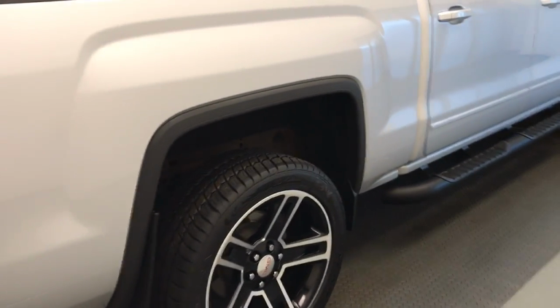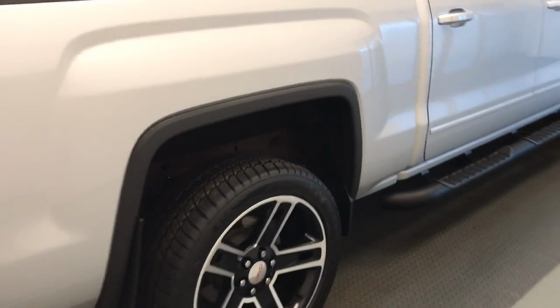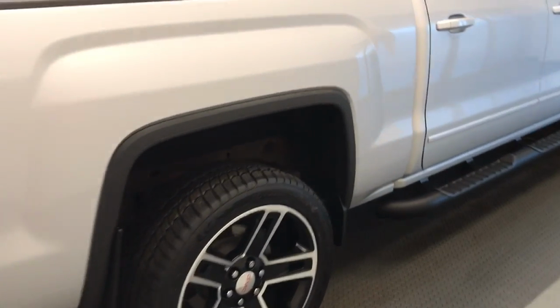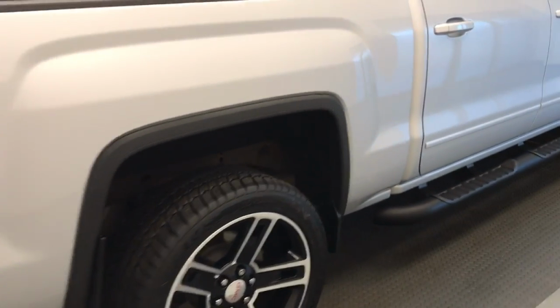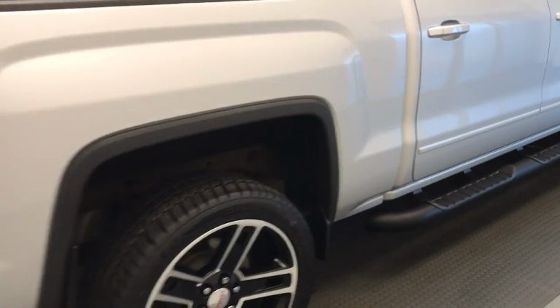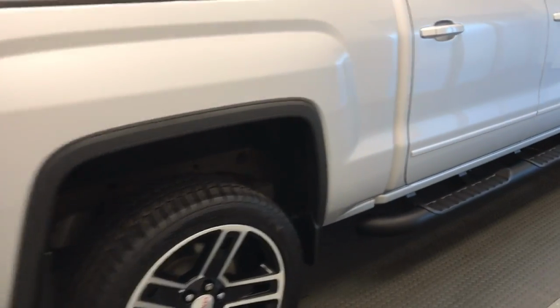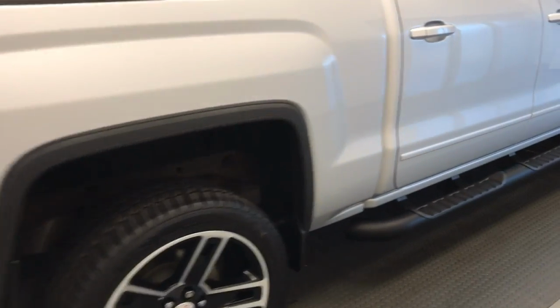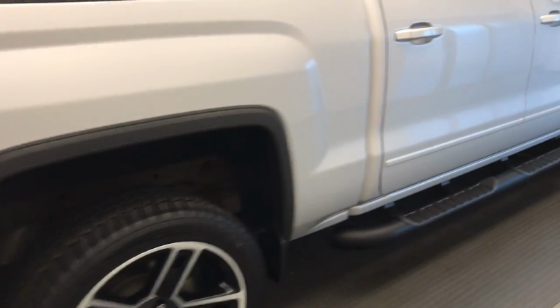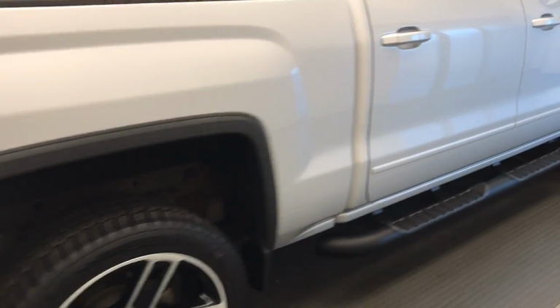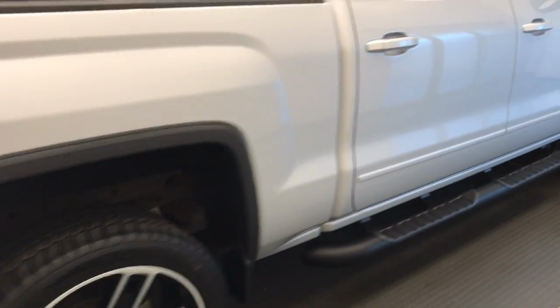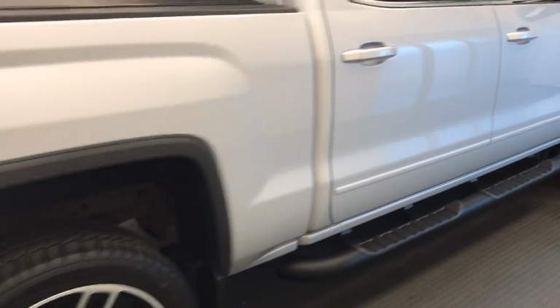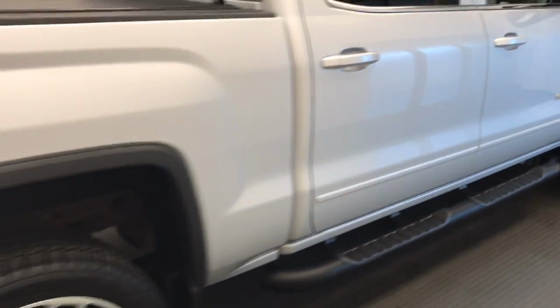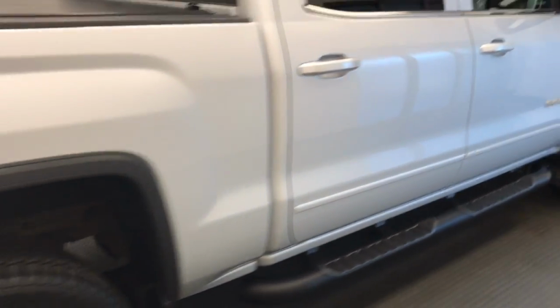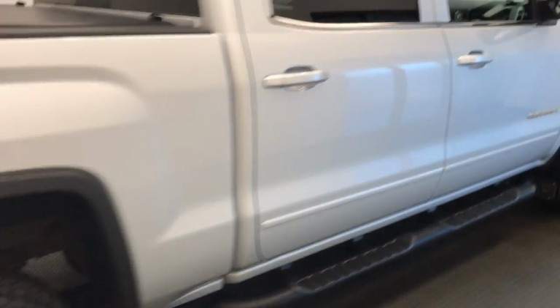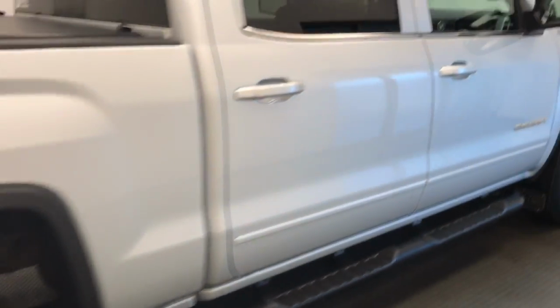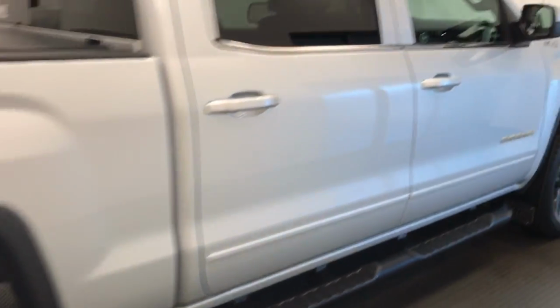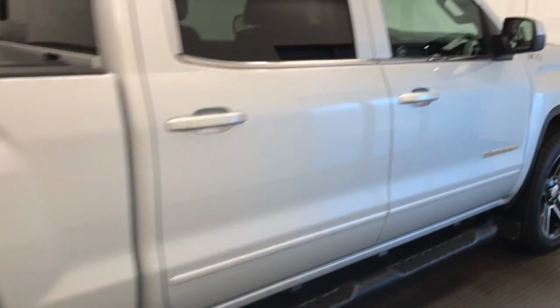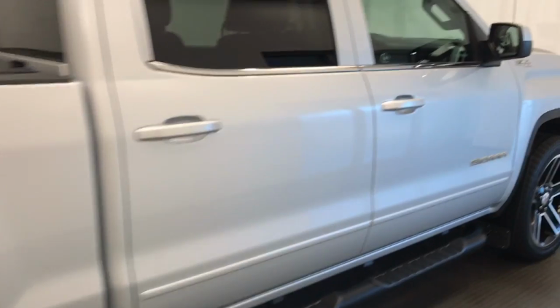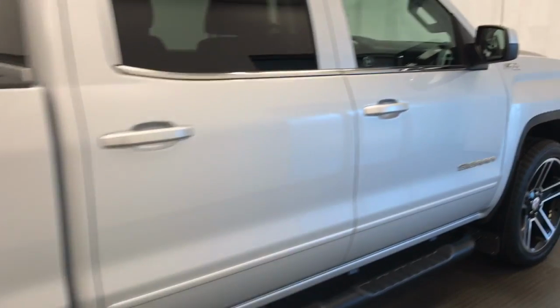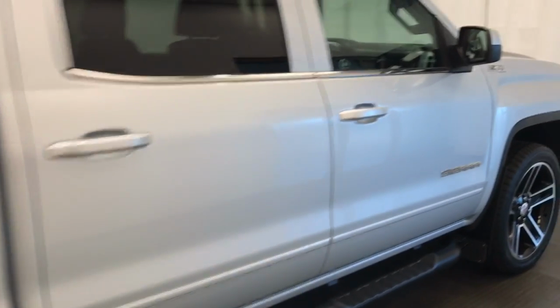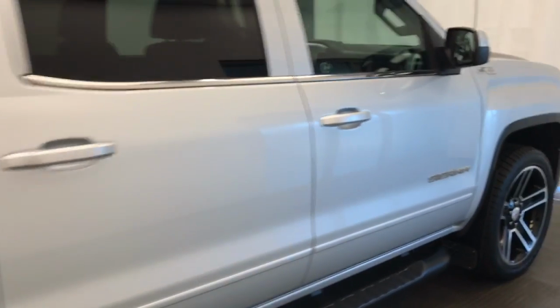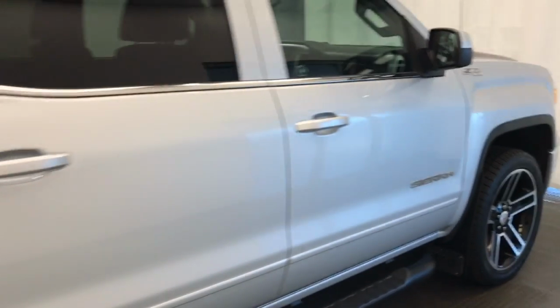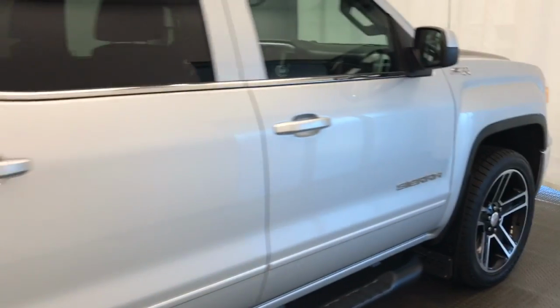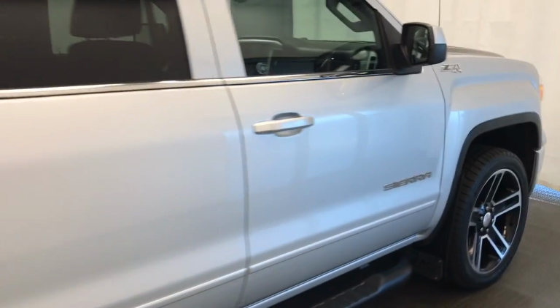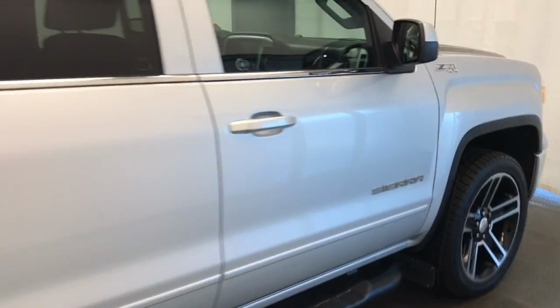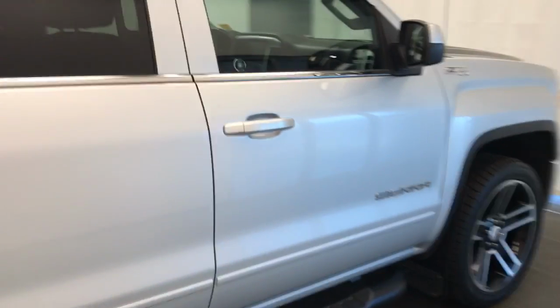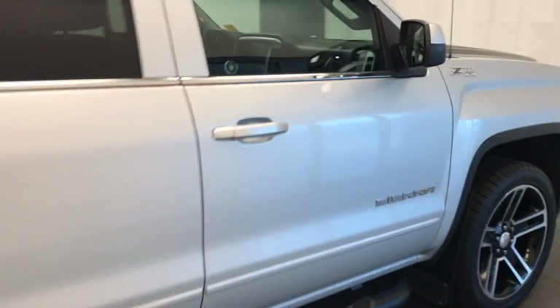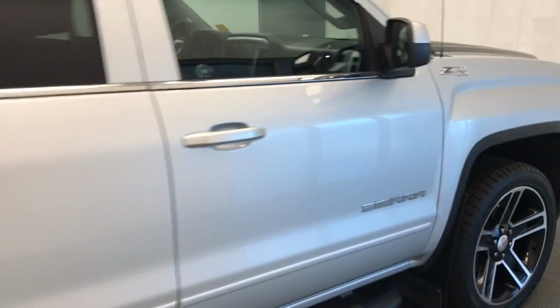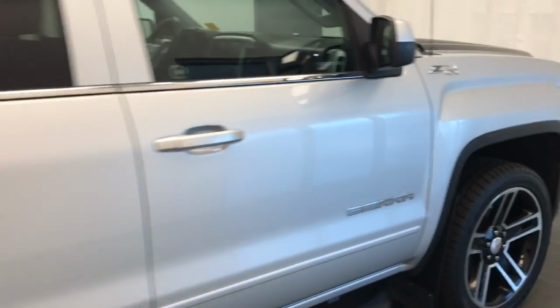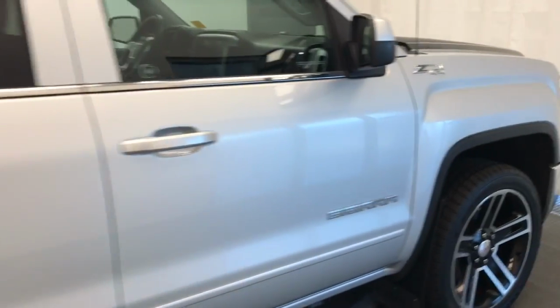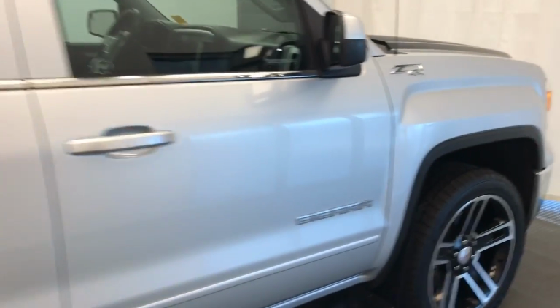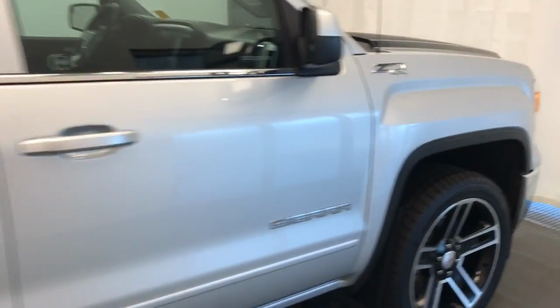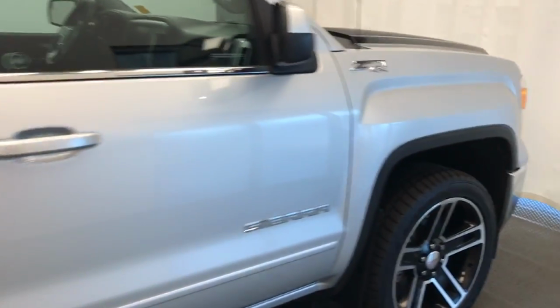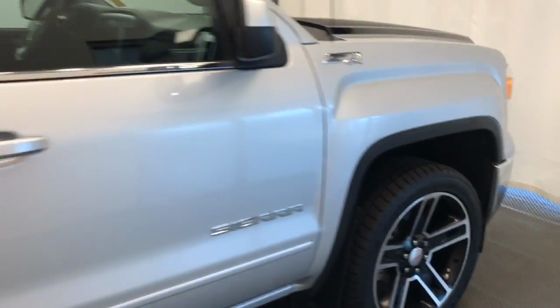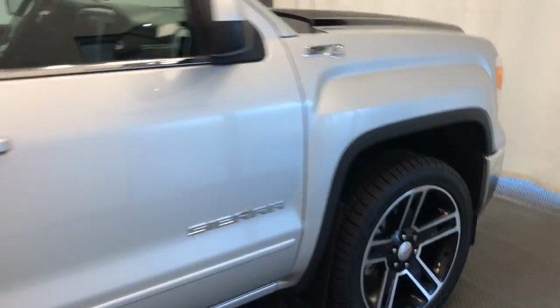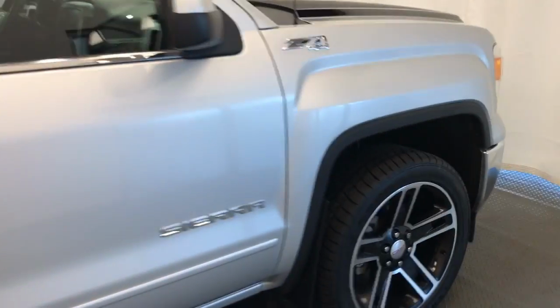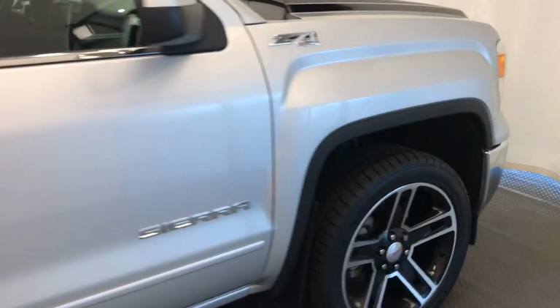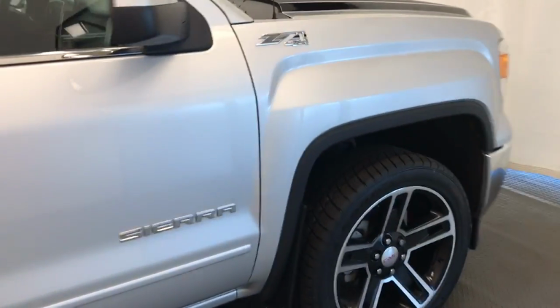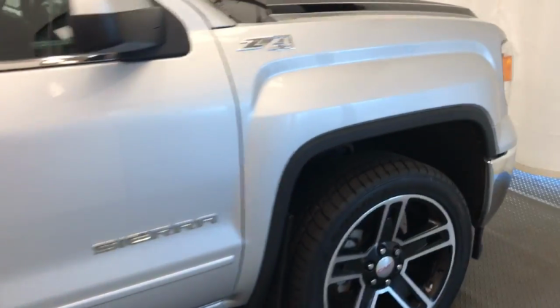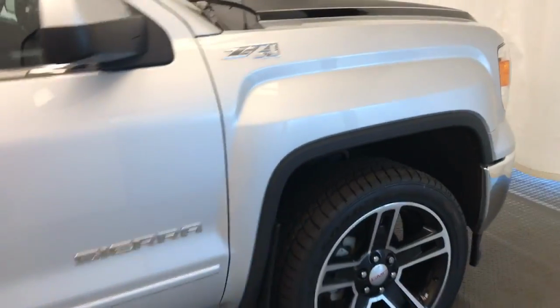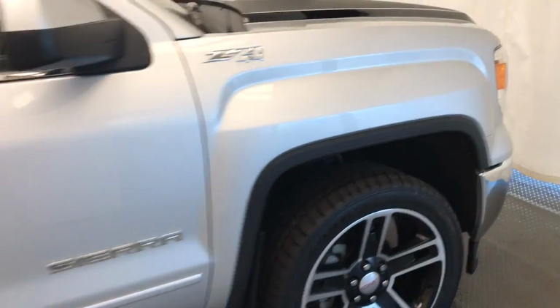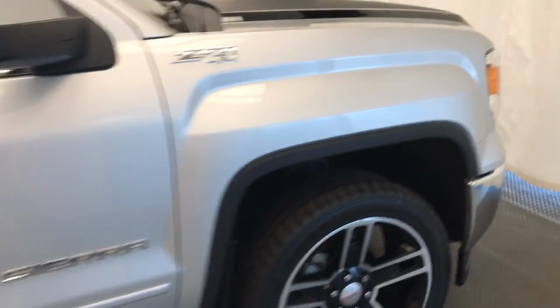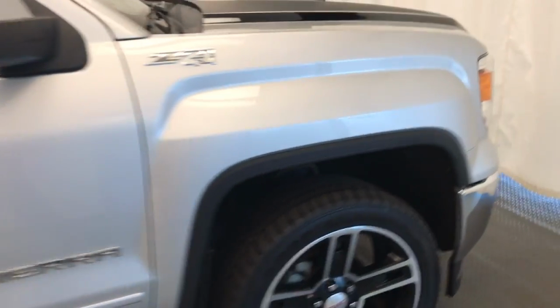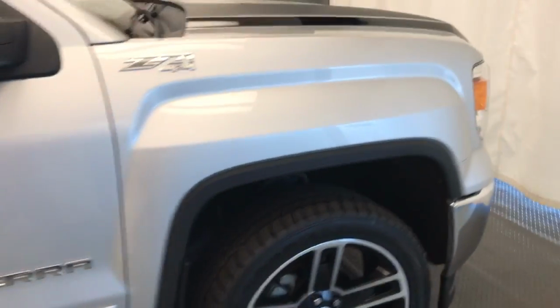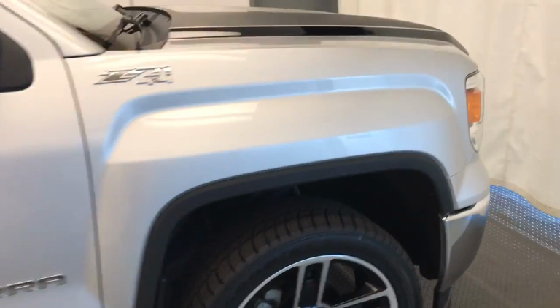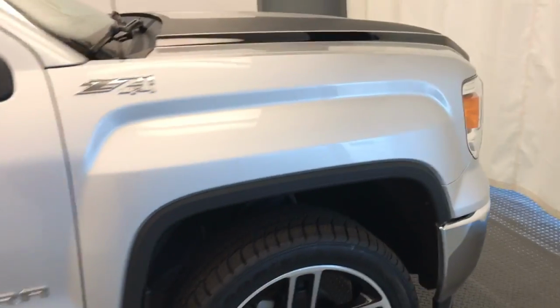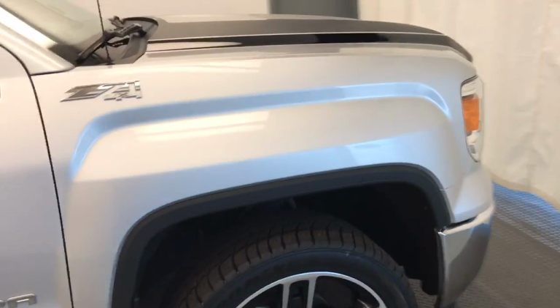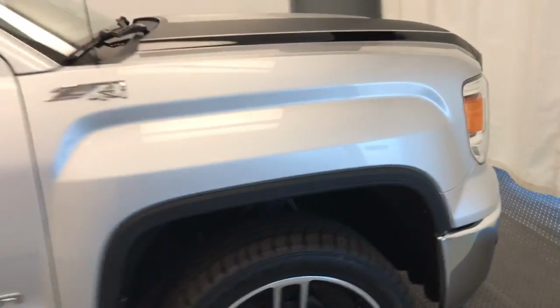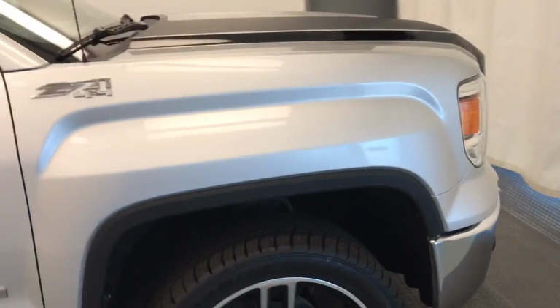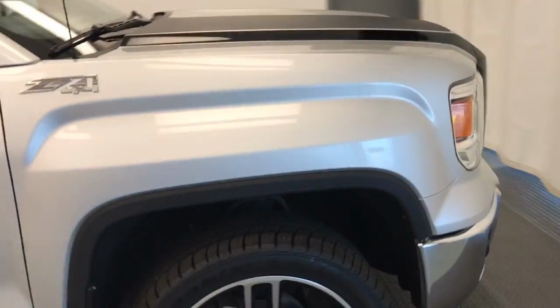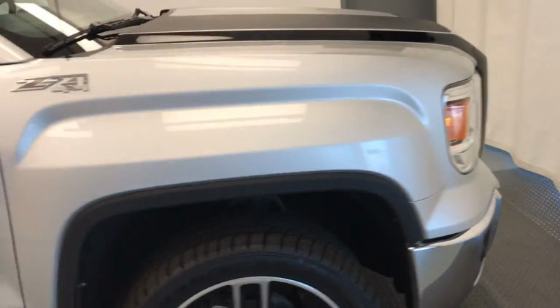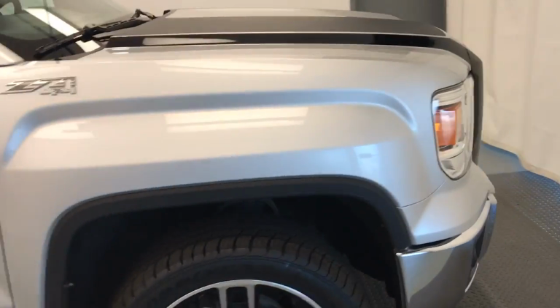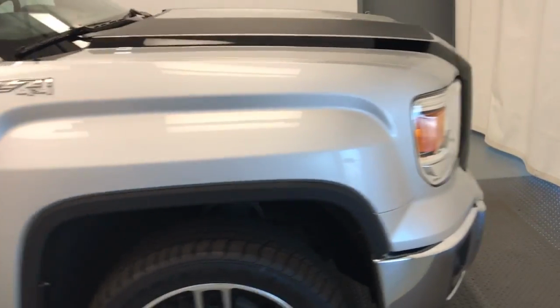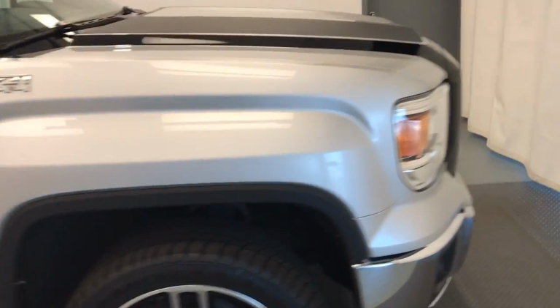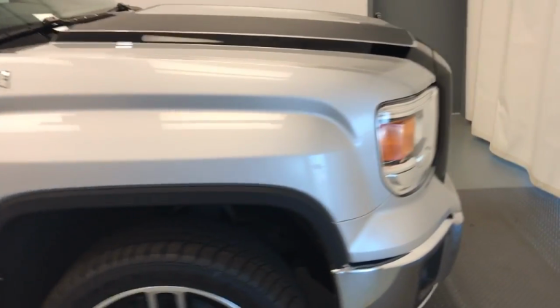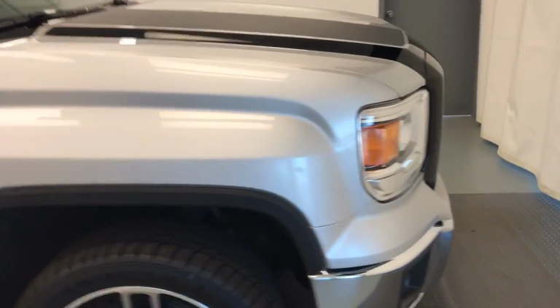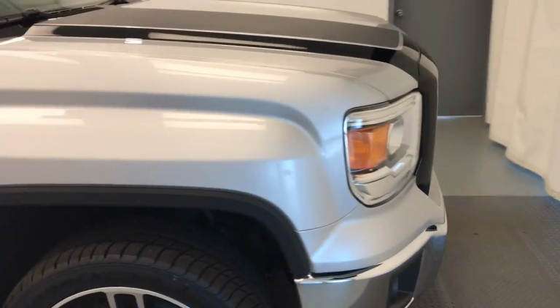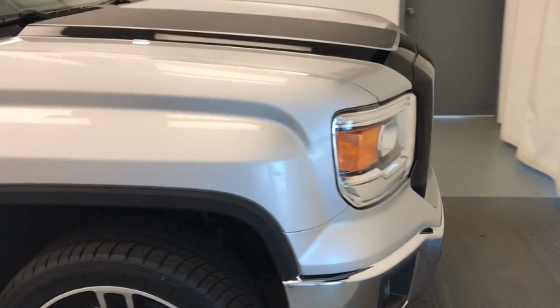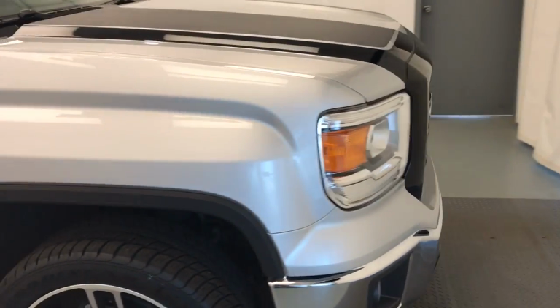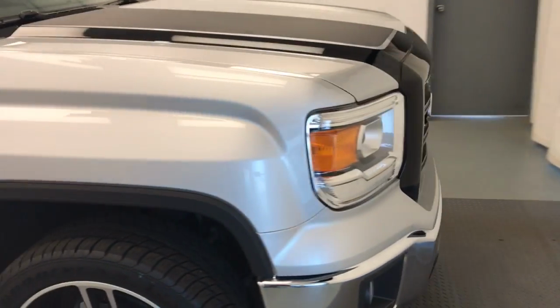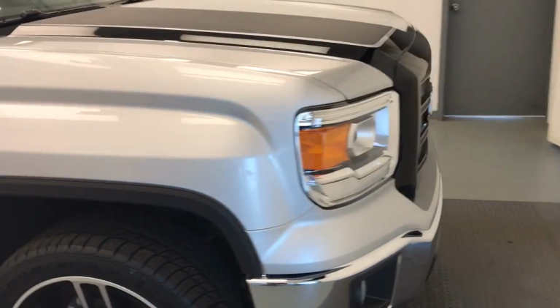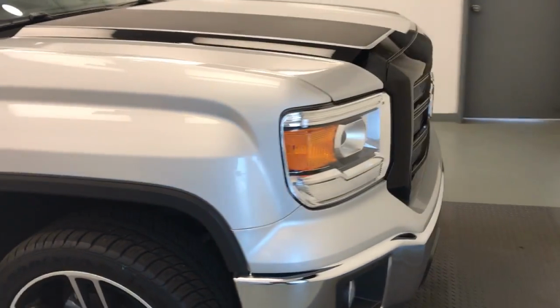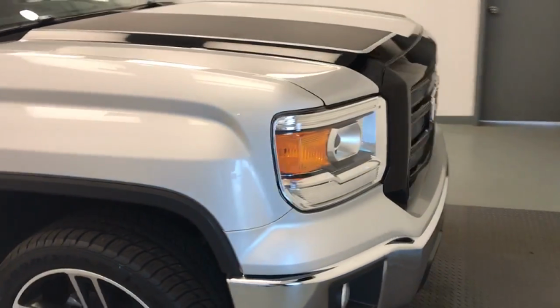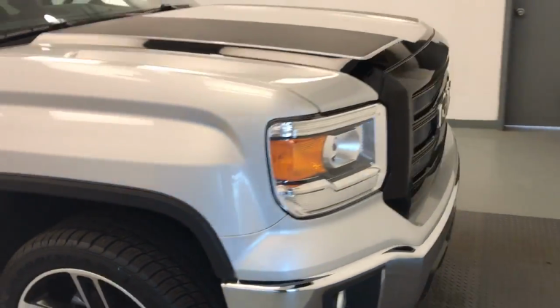Once again, that stock number is 208411, a 2015 GMC Sierra 1500.